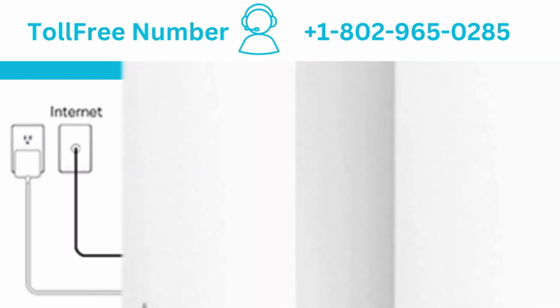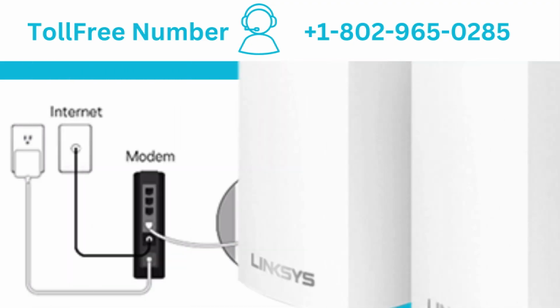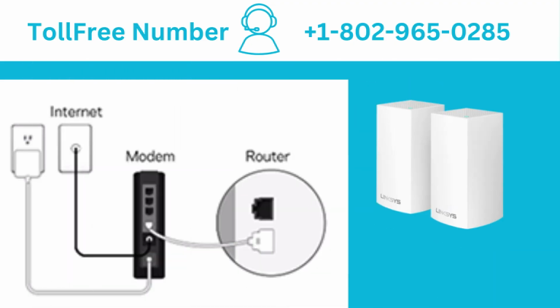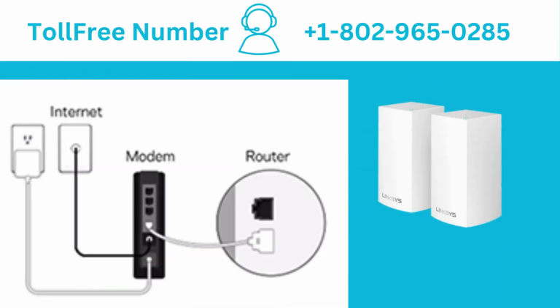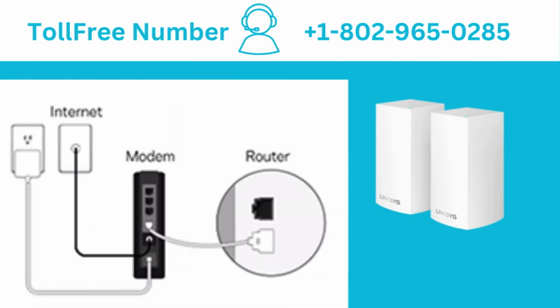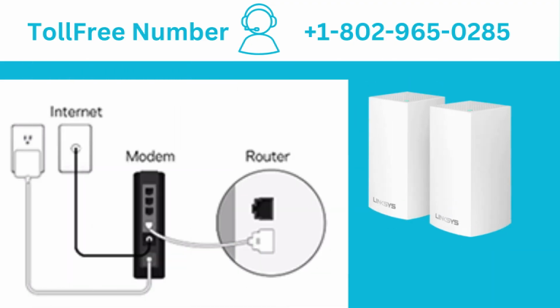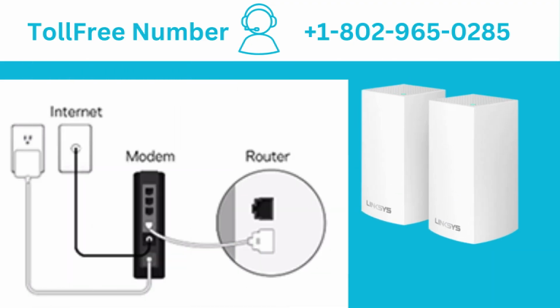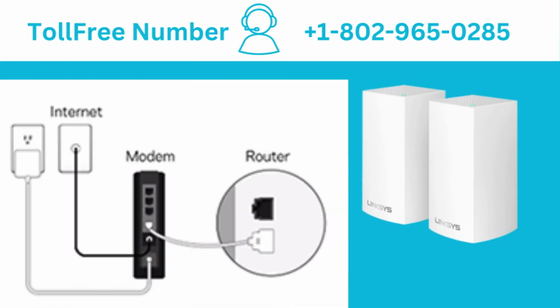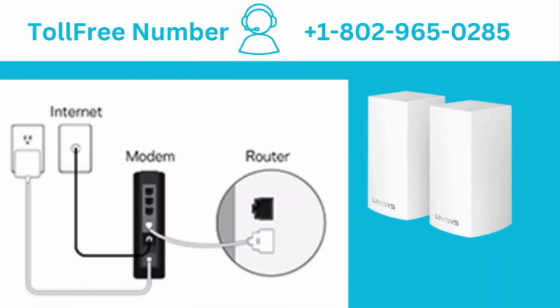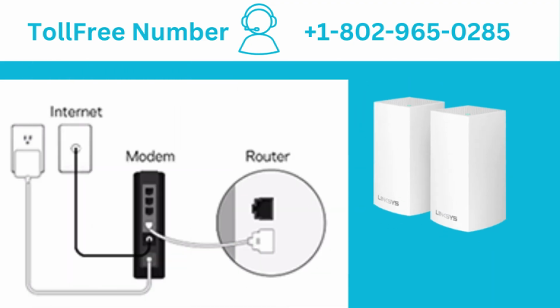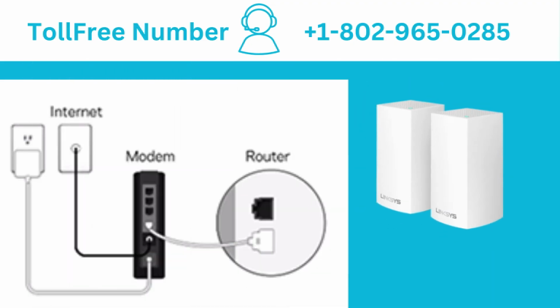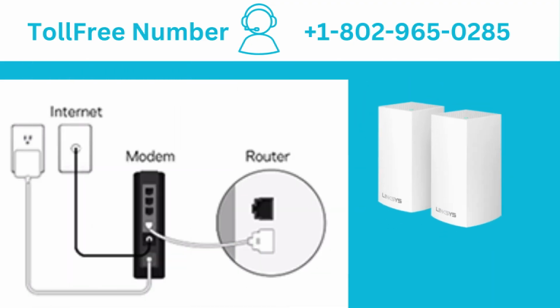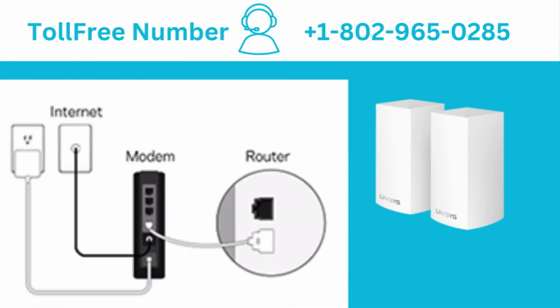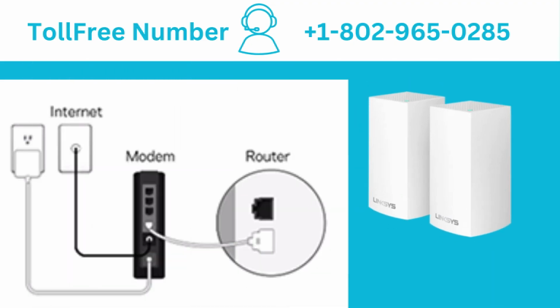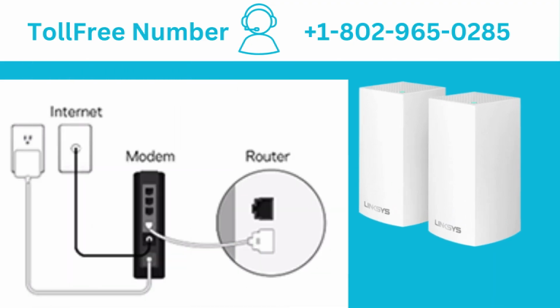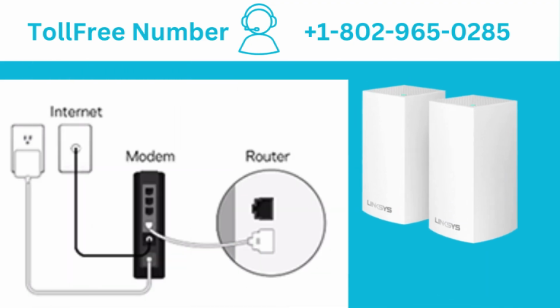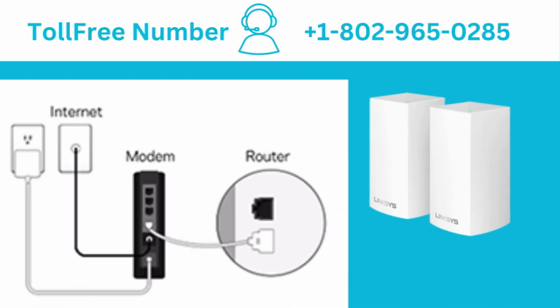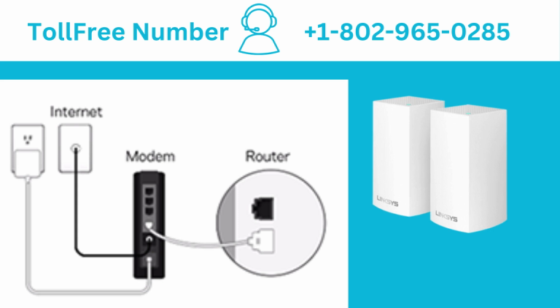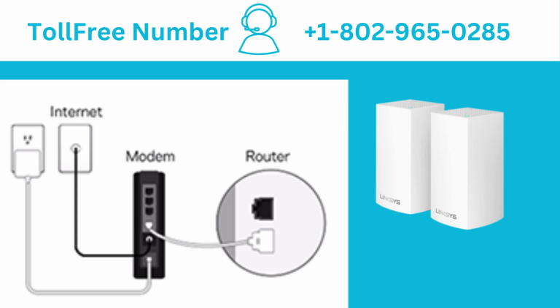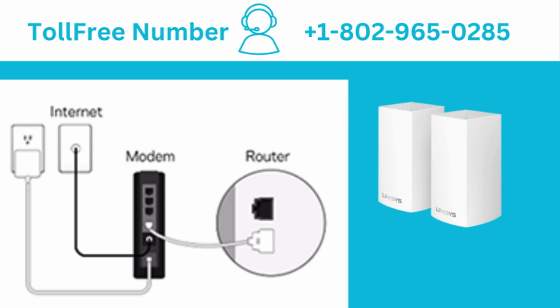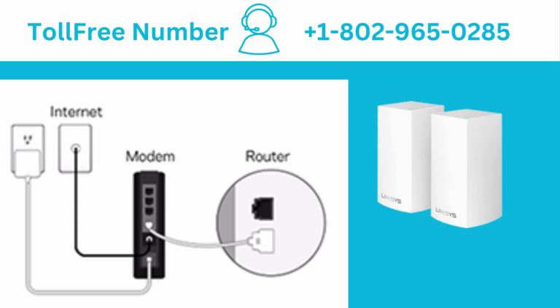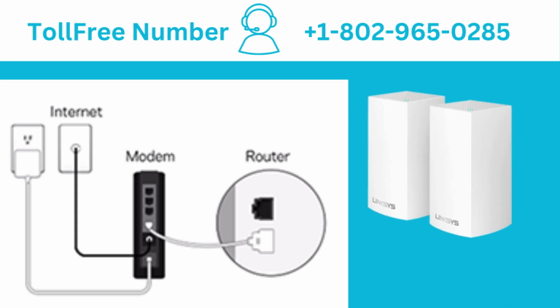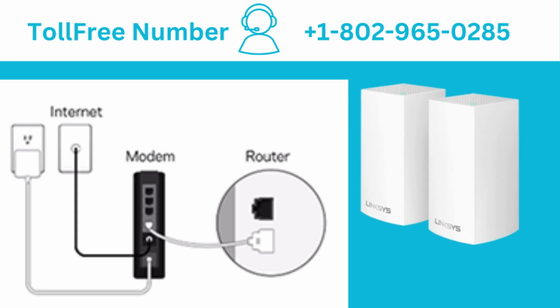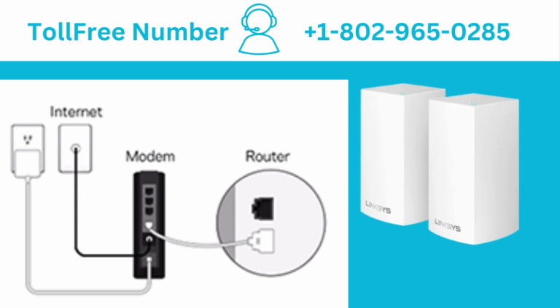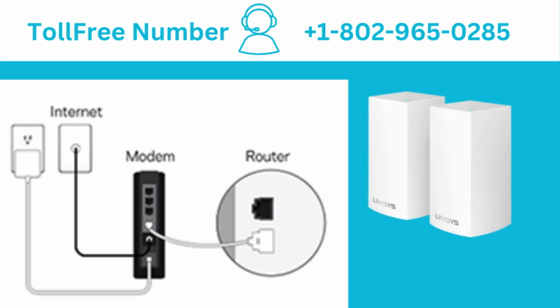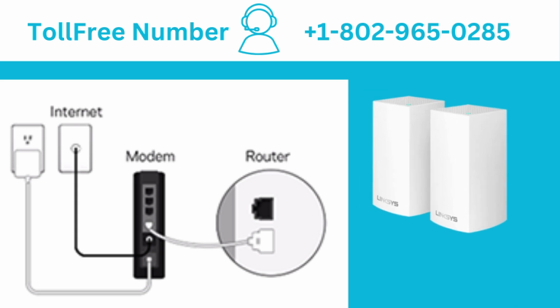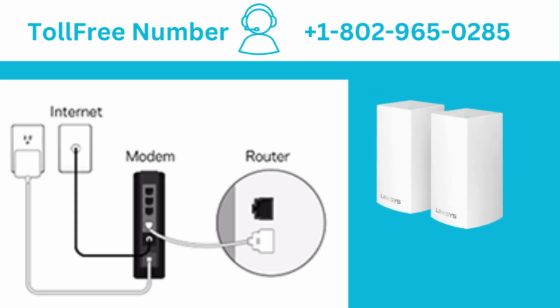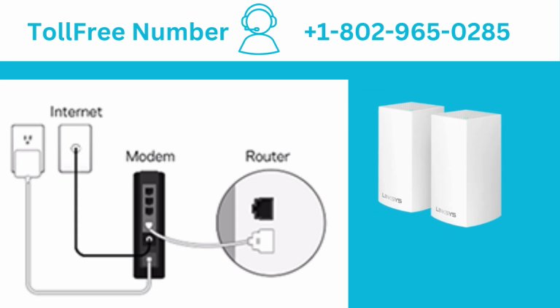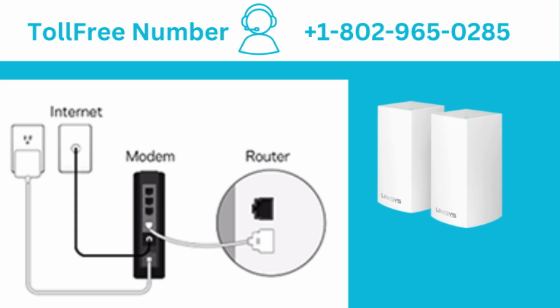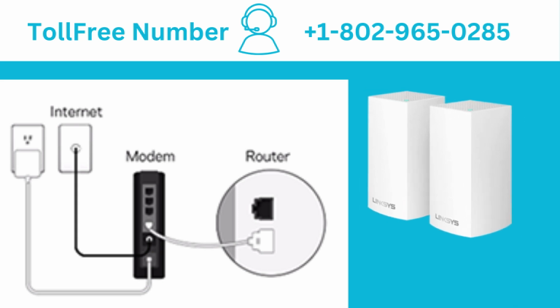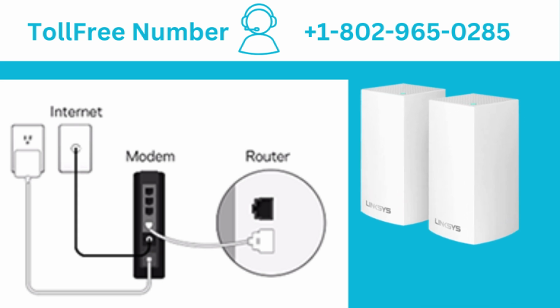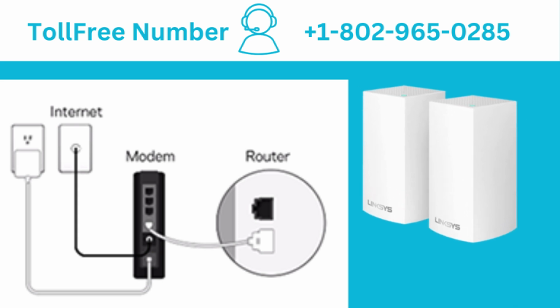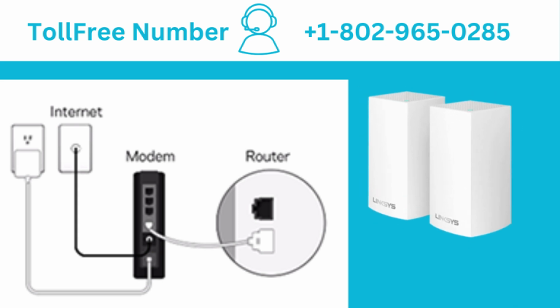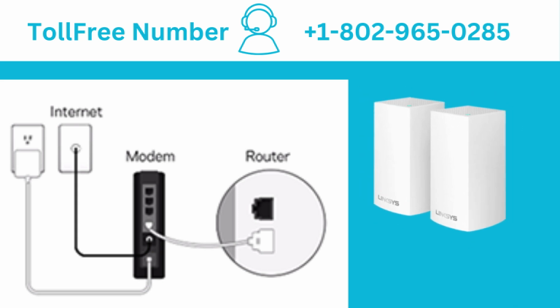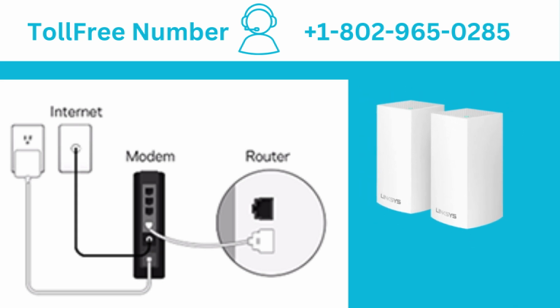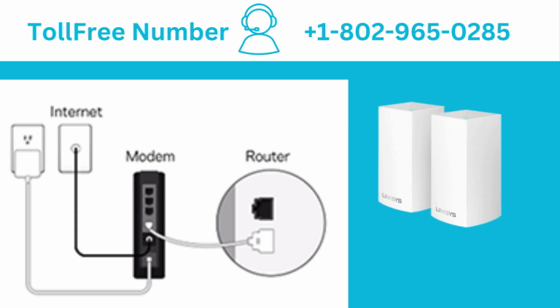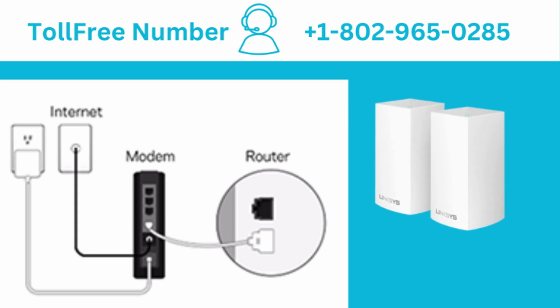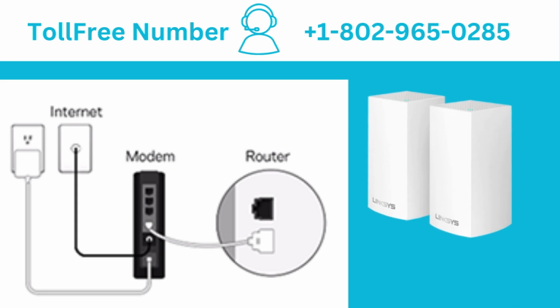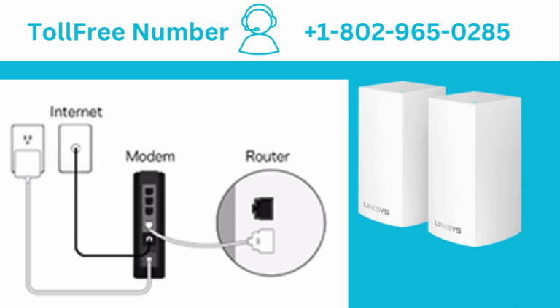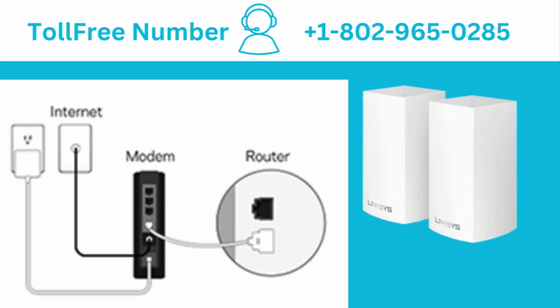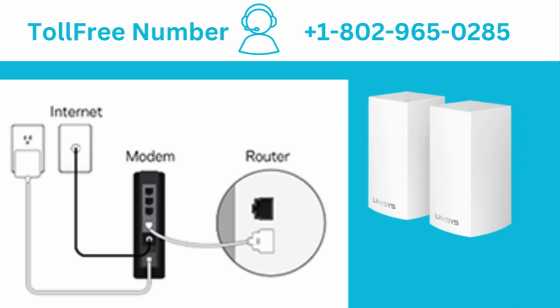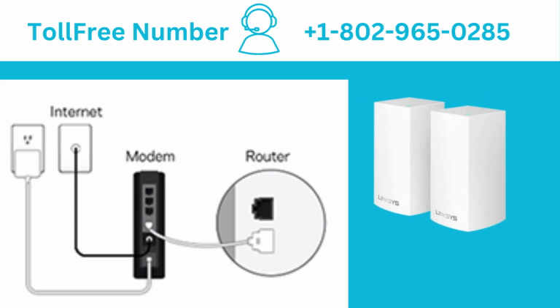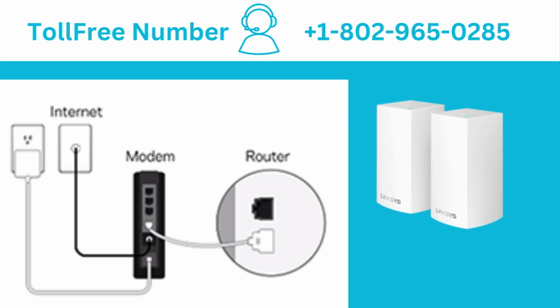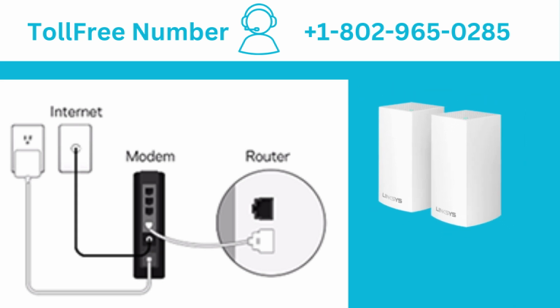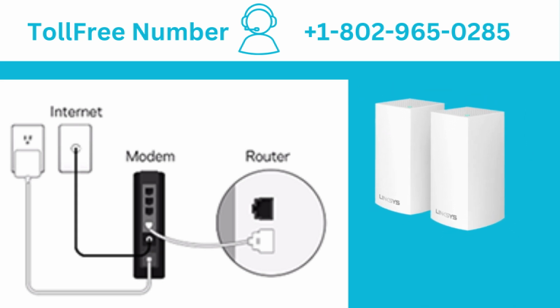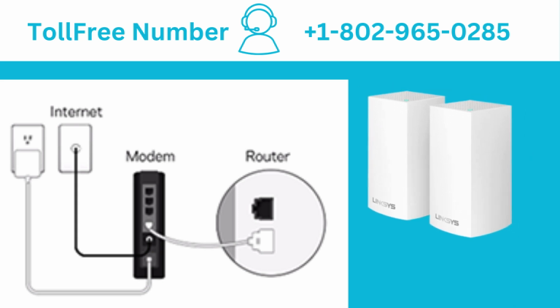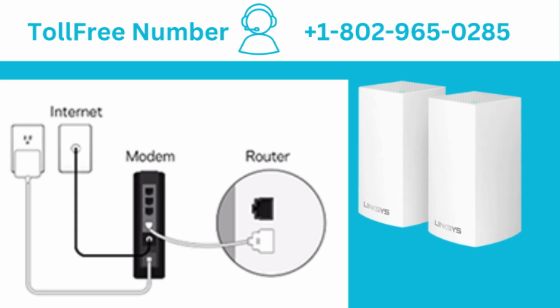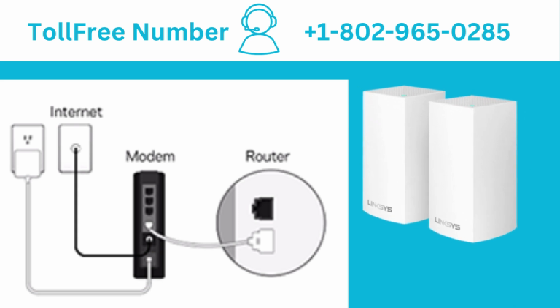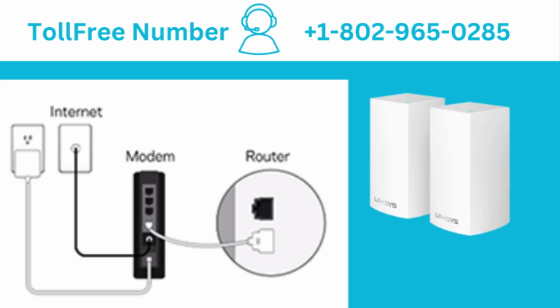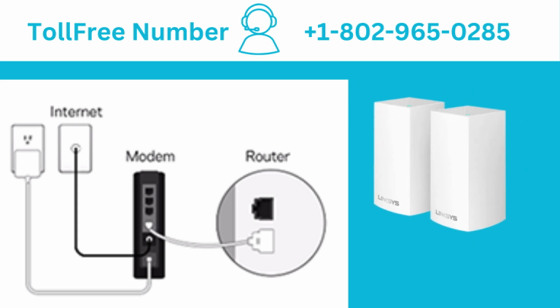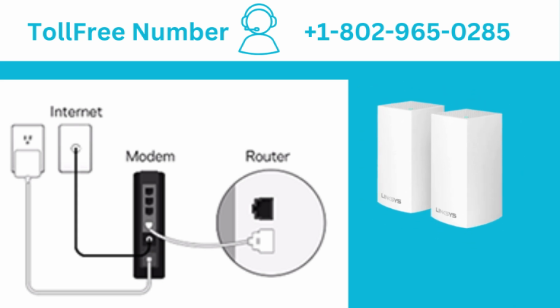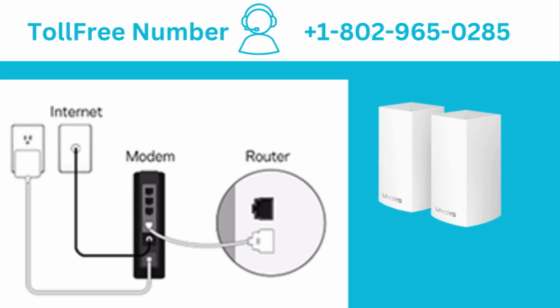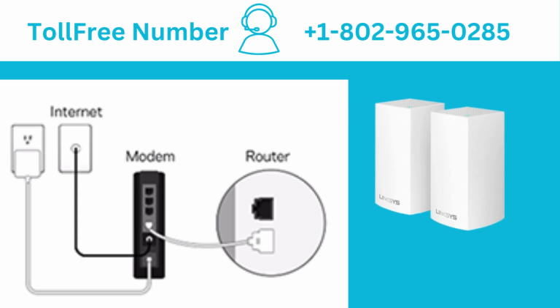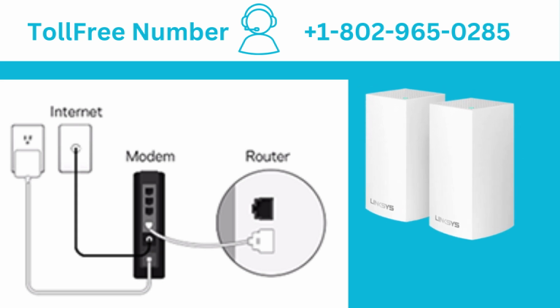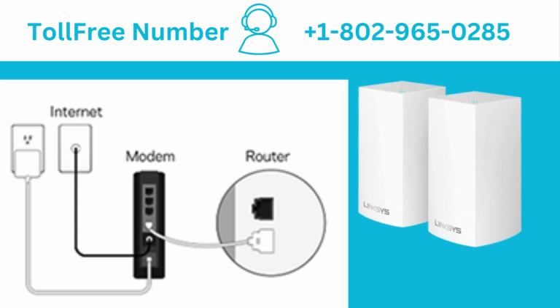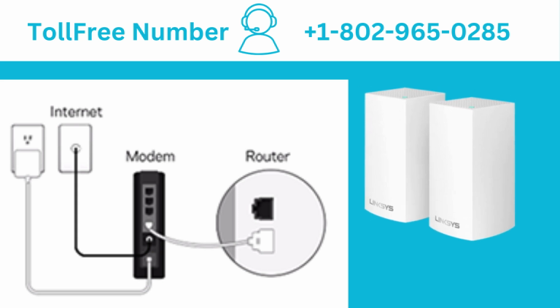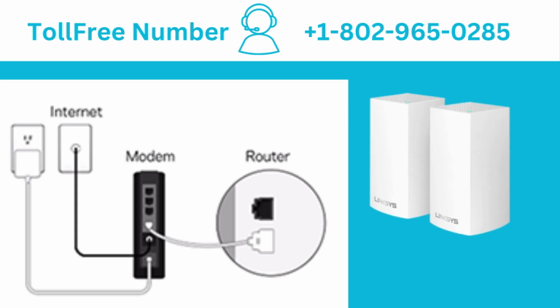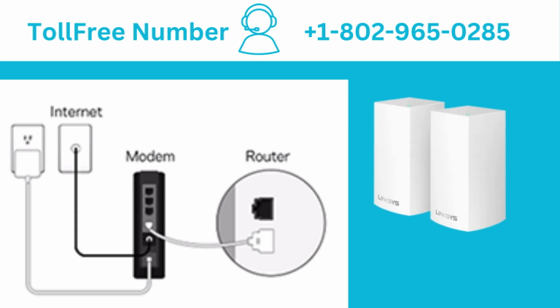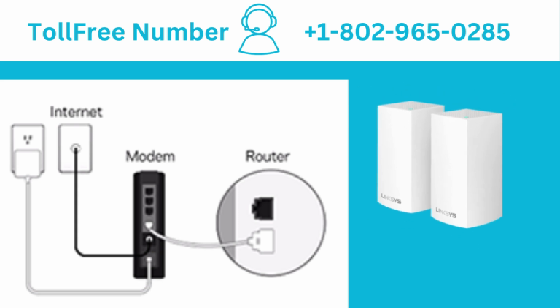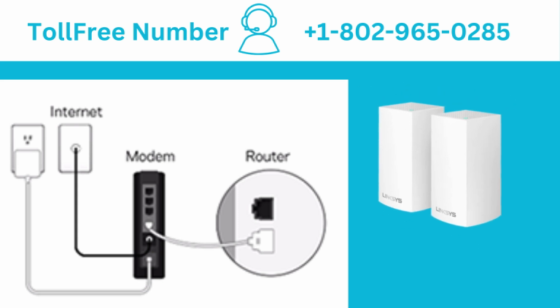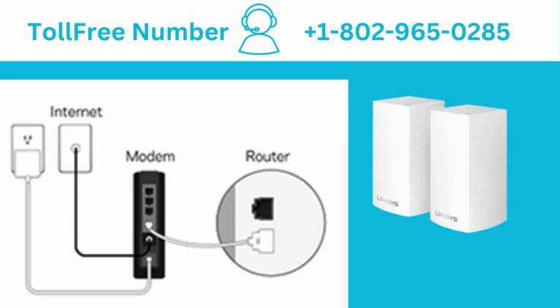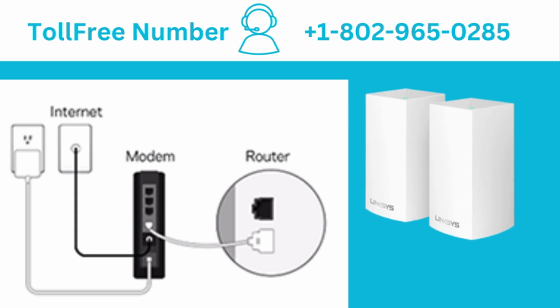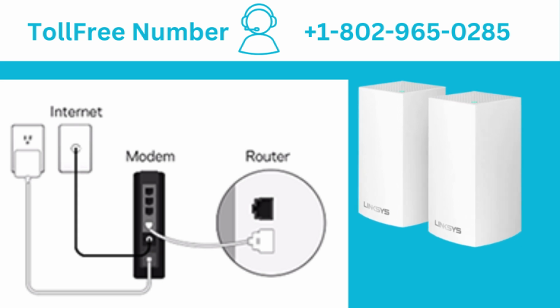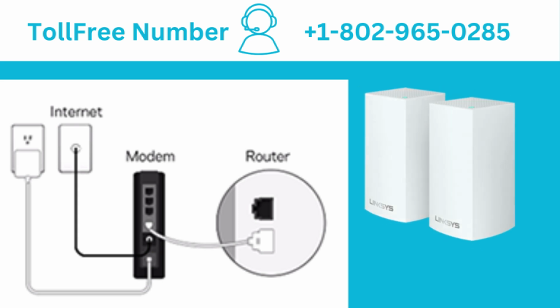Now, choose one of them as a parent node, and then connect your modem or internet source to the internet port on the node or router and power it on.